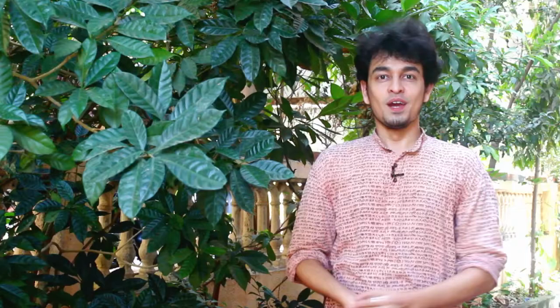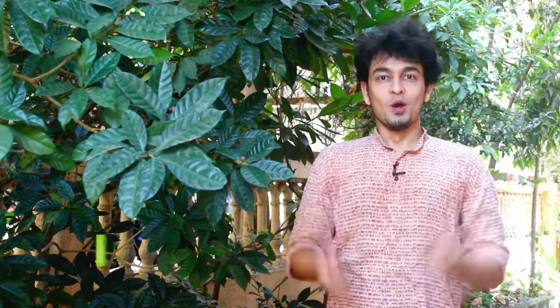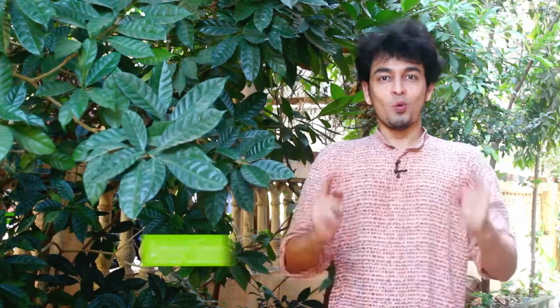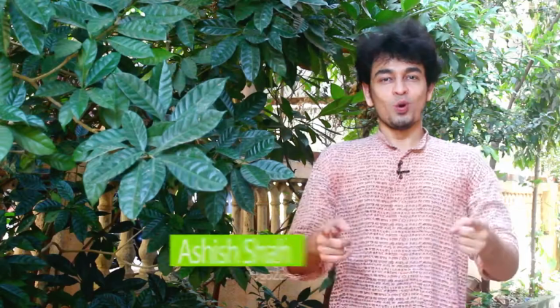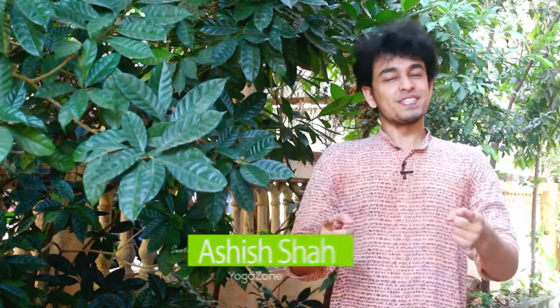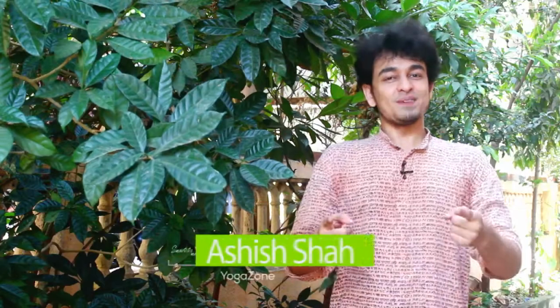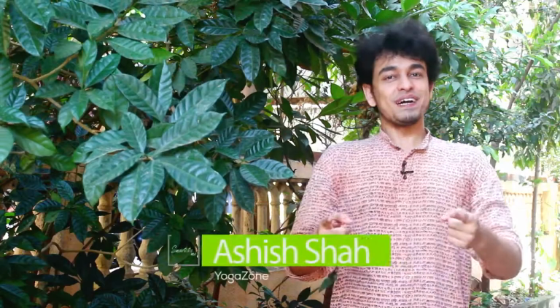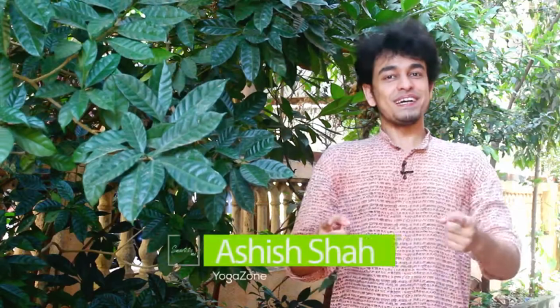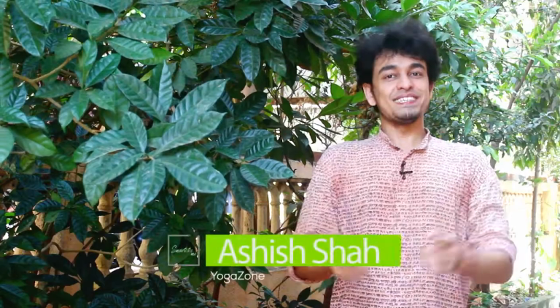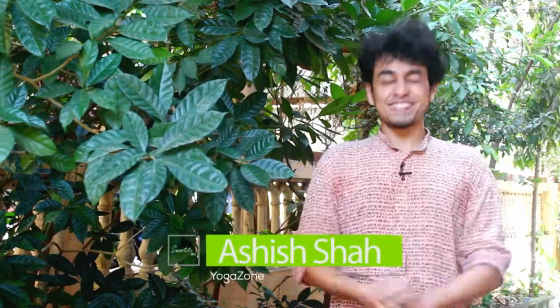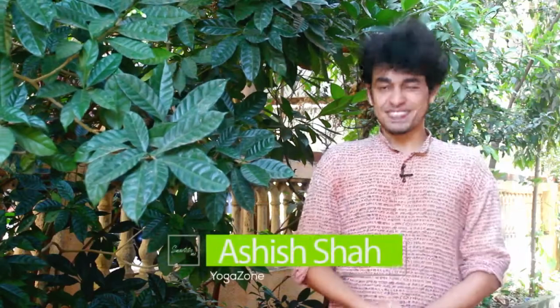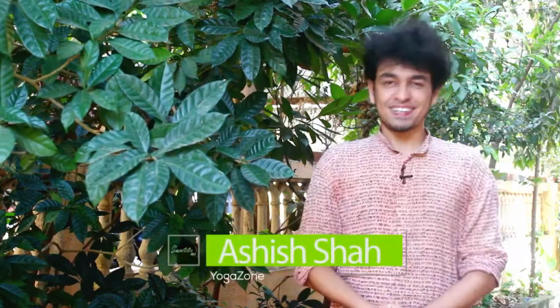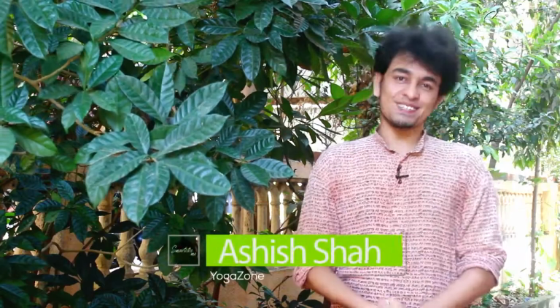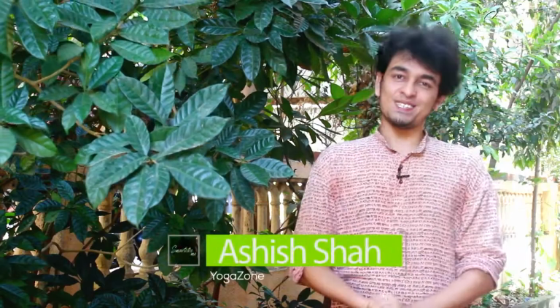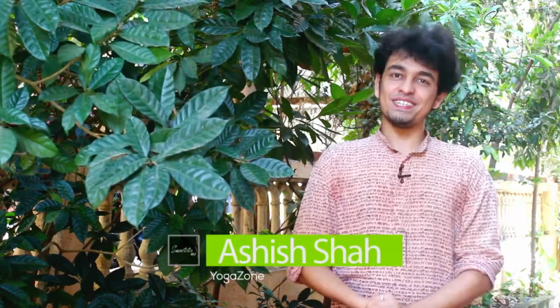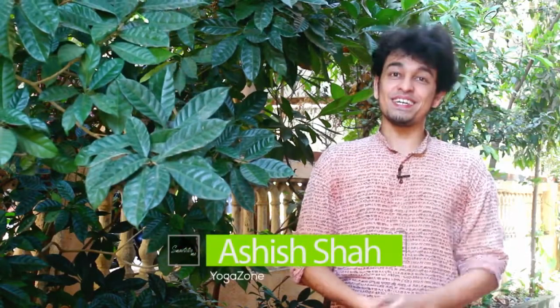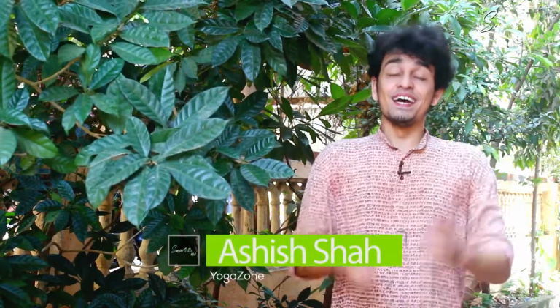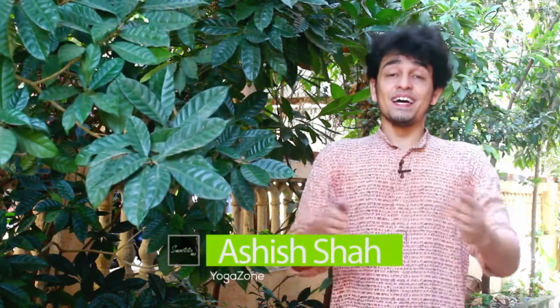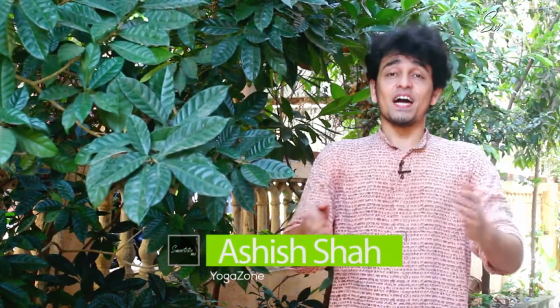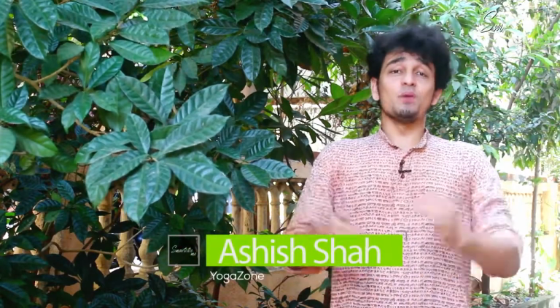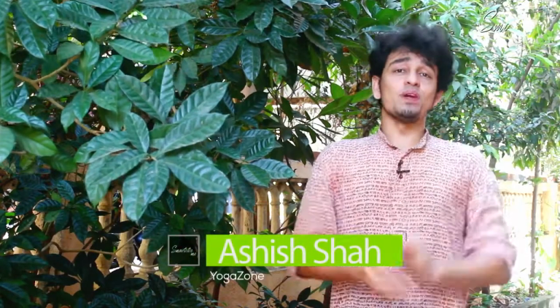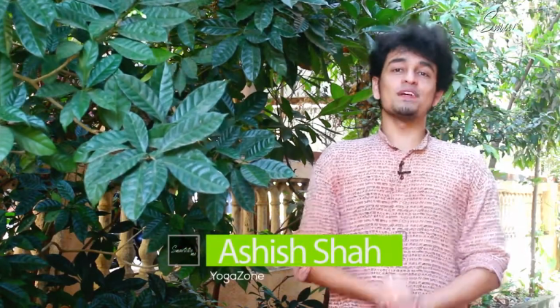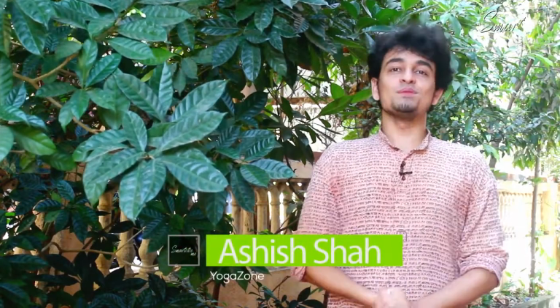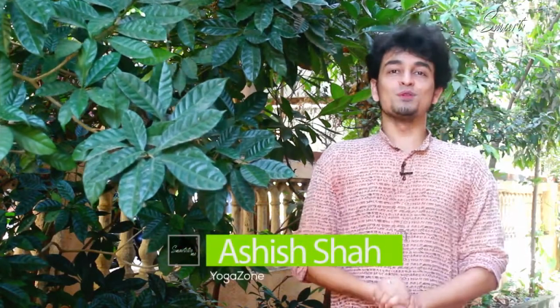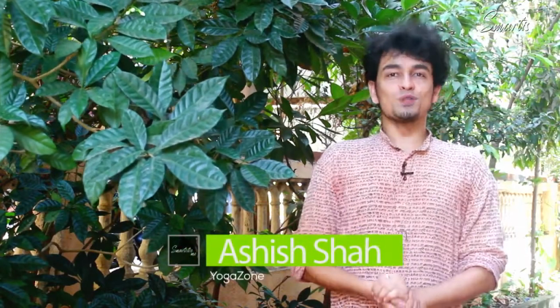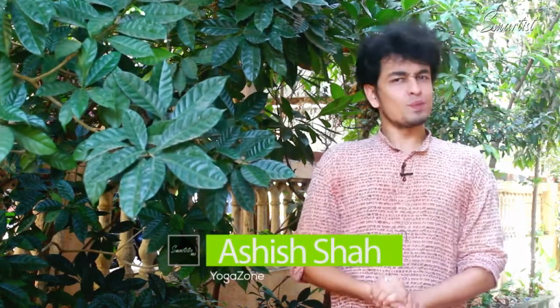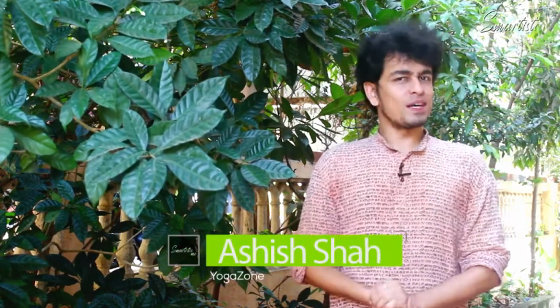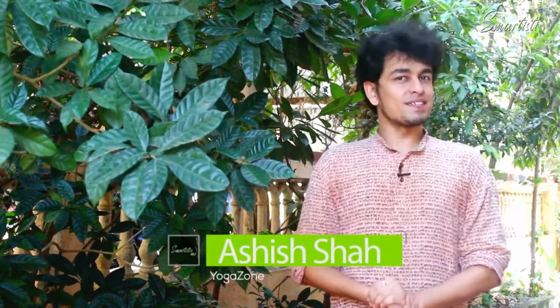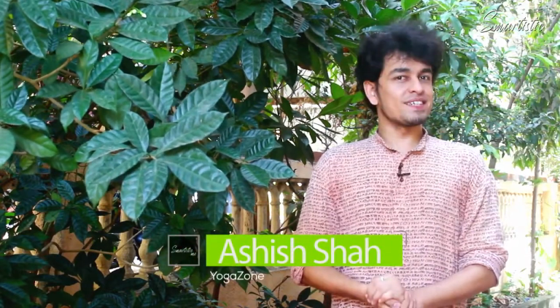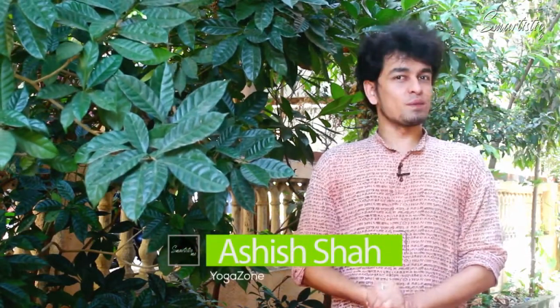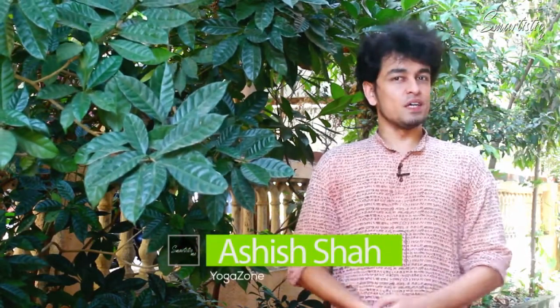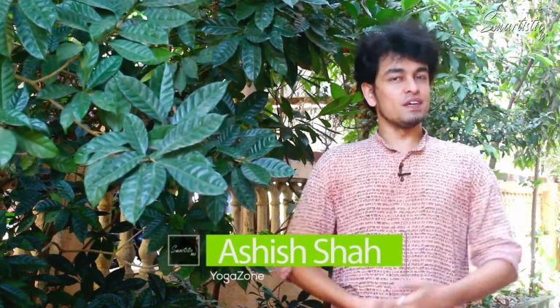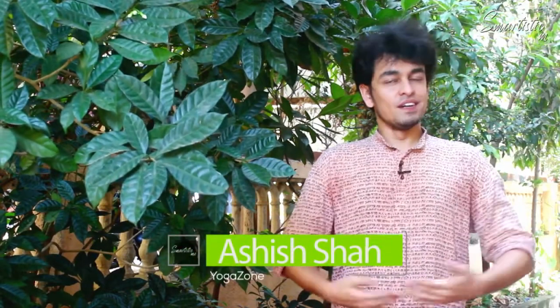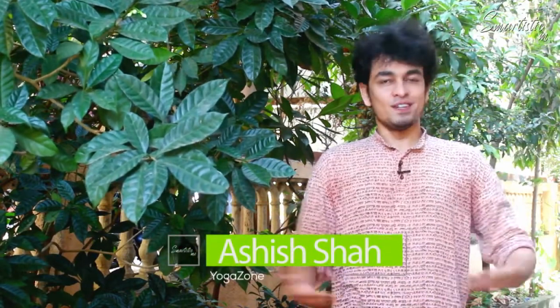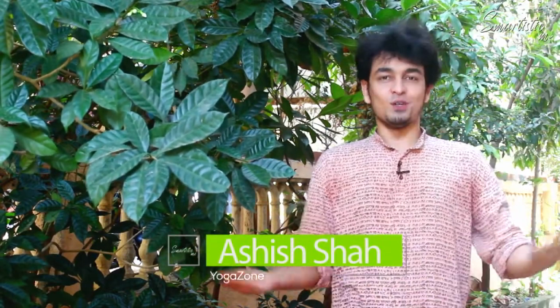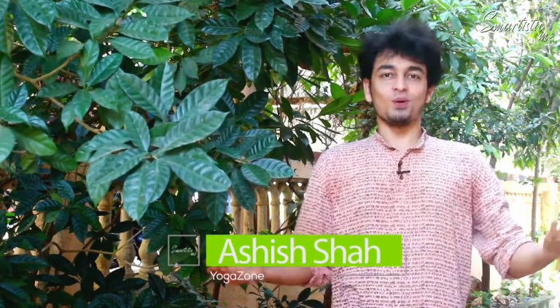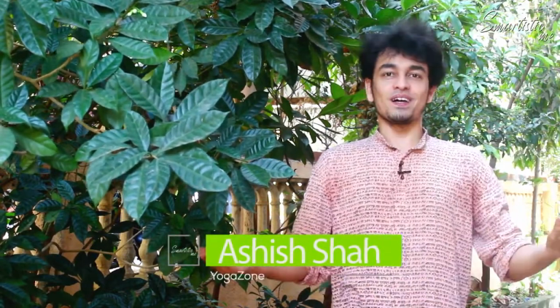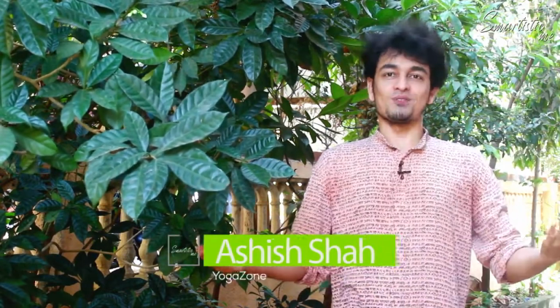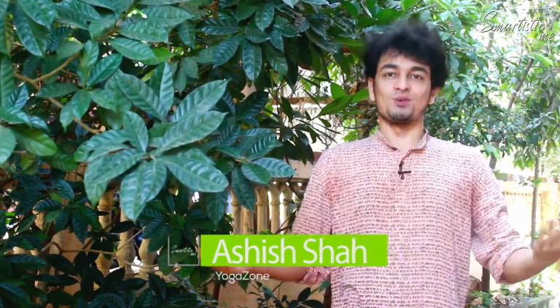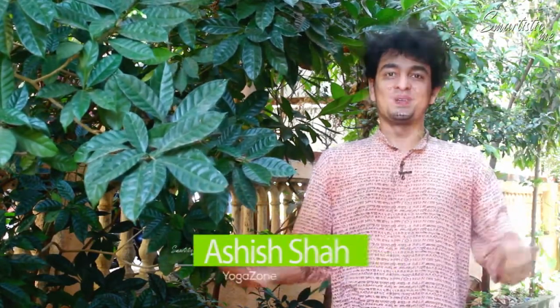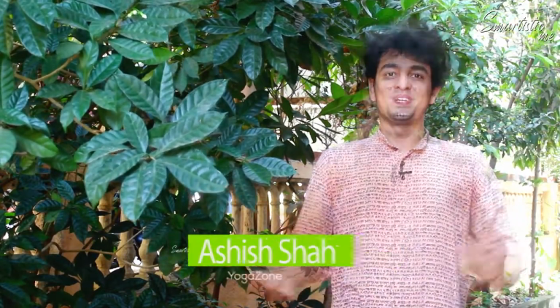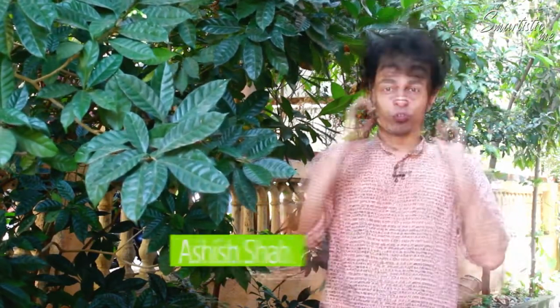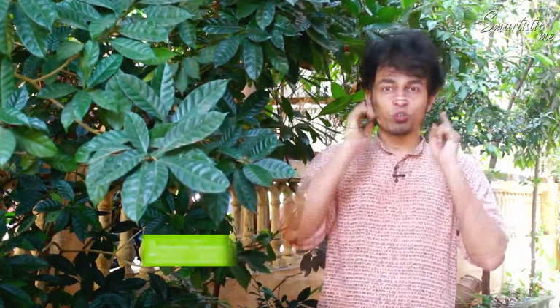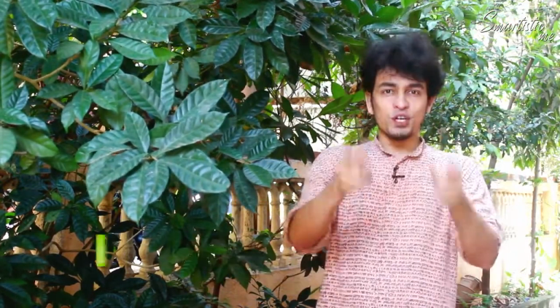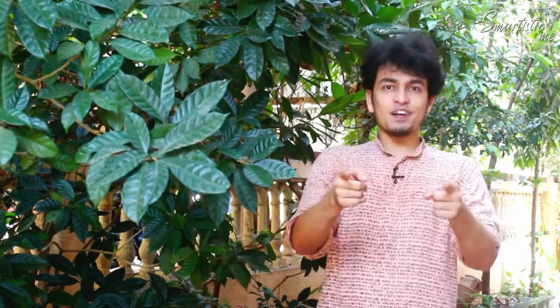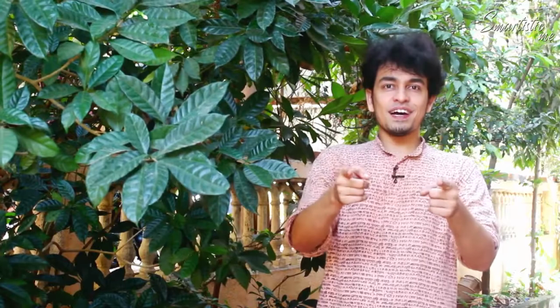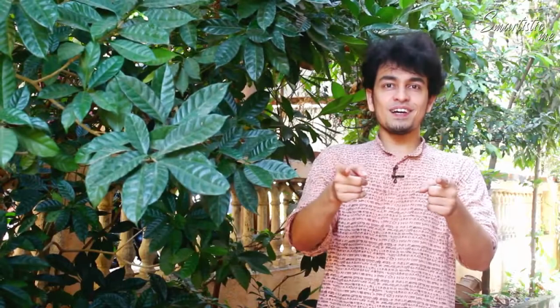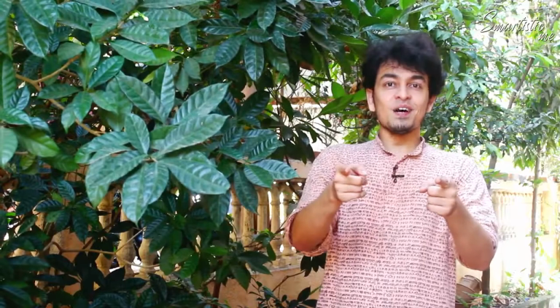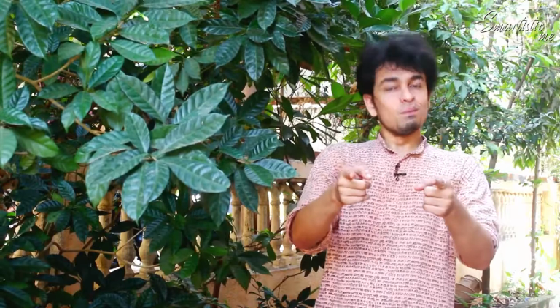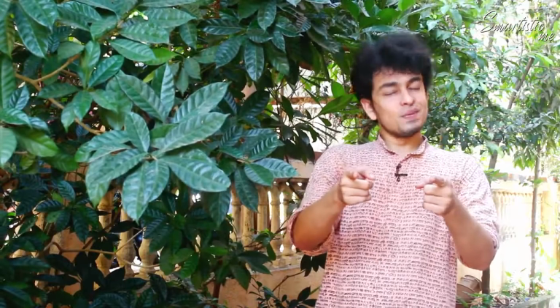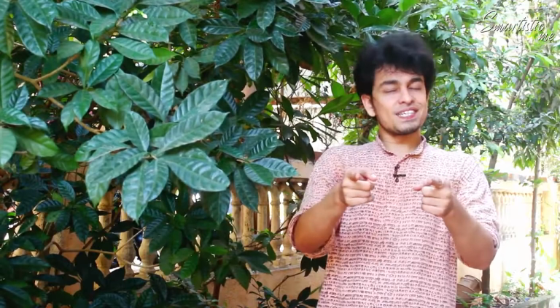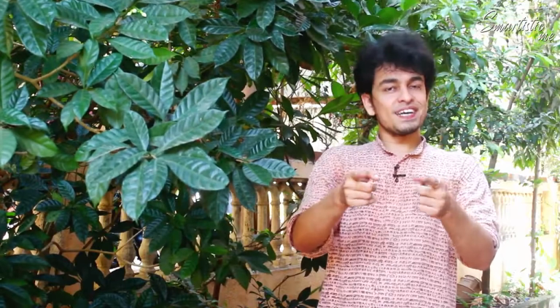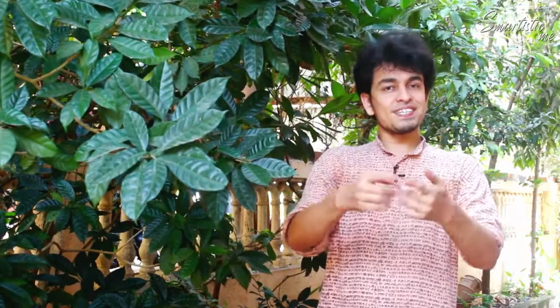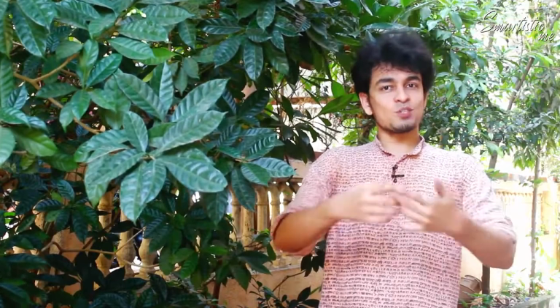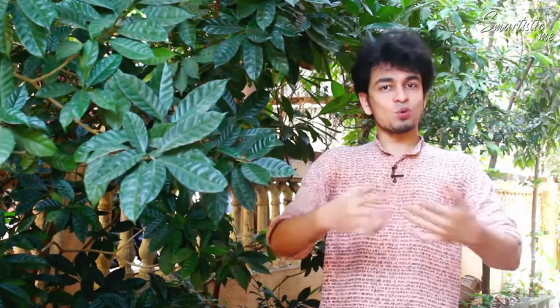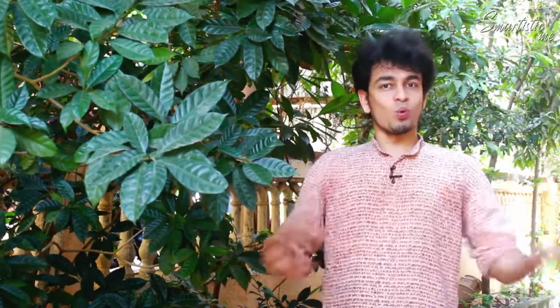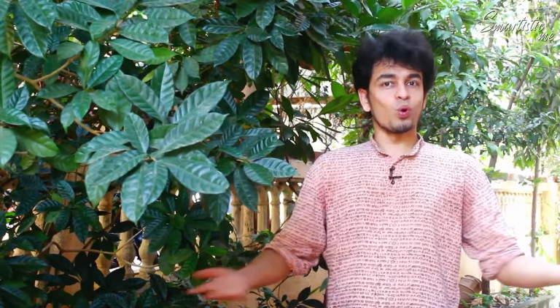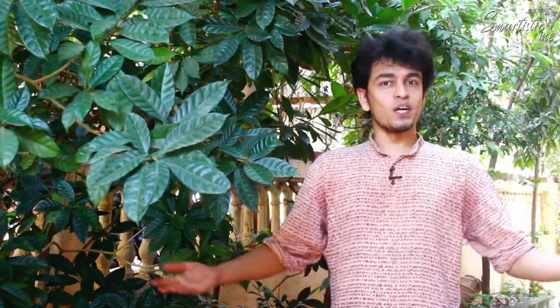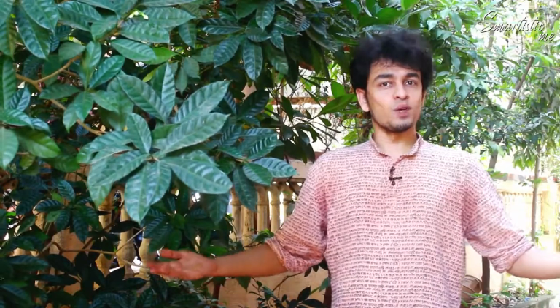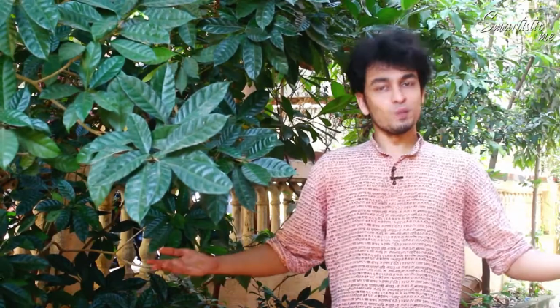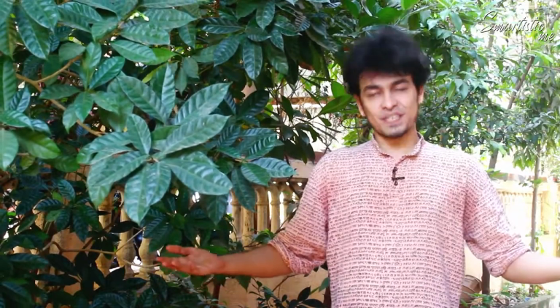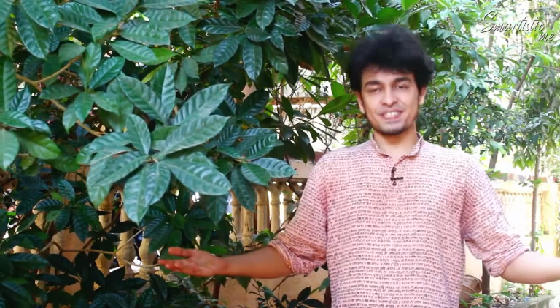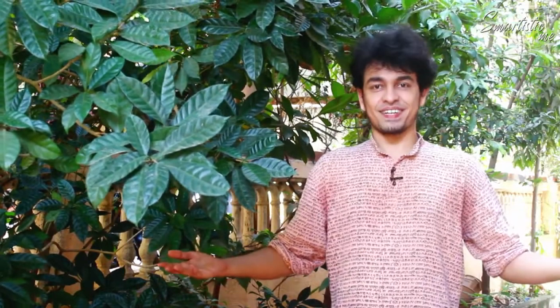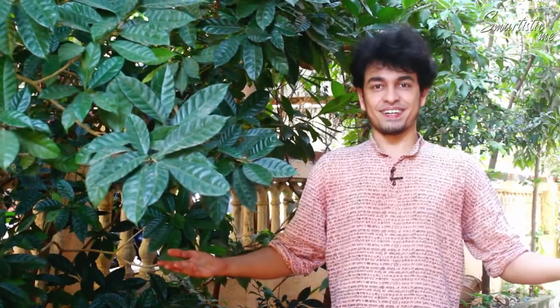What's up guys, this is Ashish and I welcome you to Smartistic Me. So here are mistakes to avoid with Bhastrika.